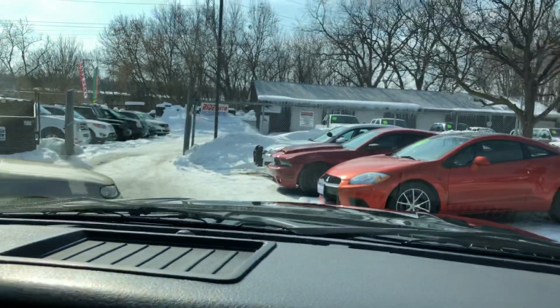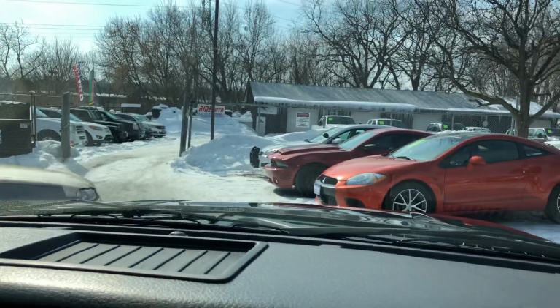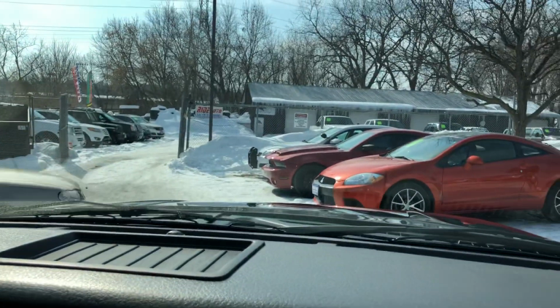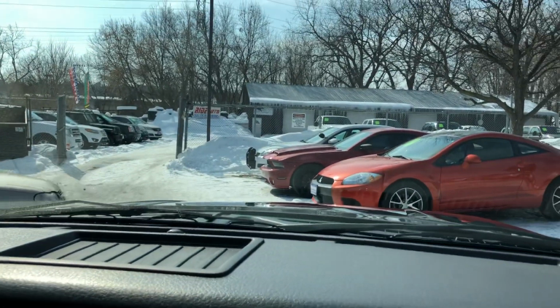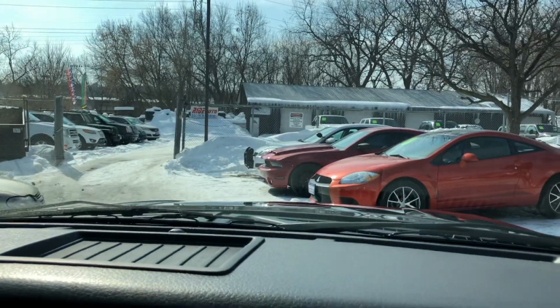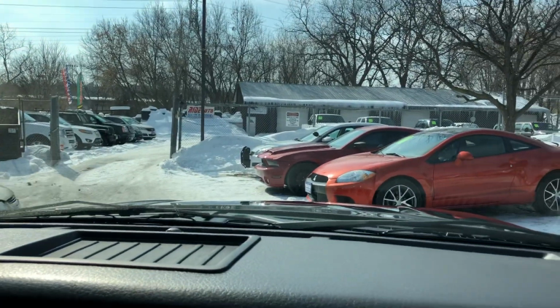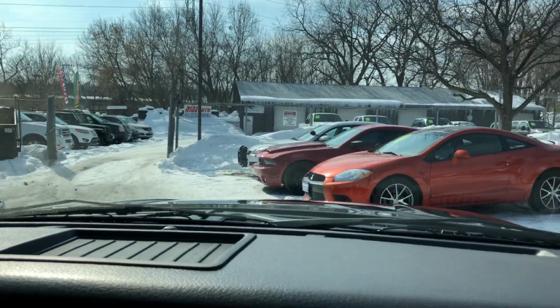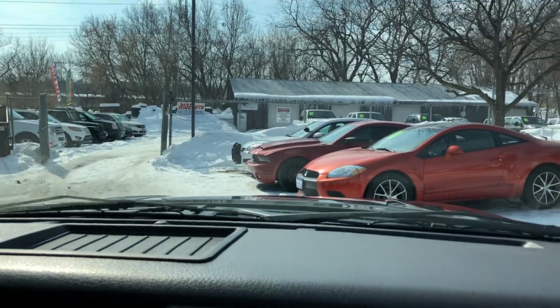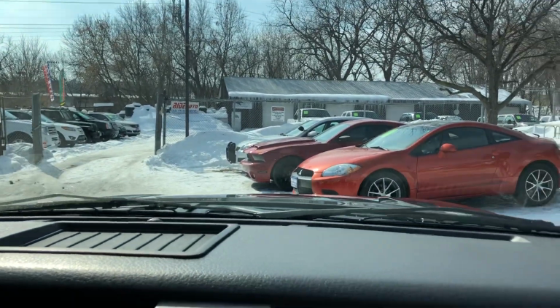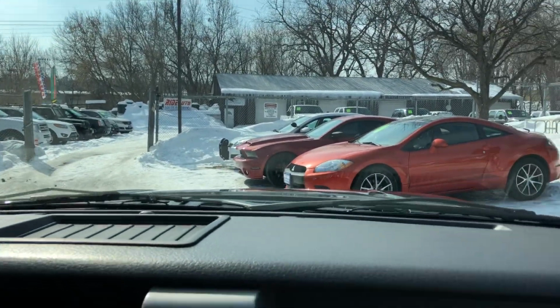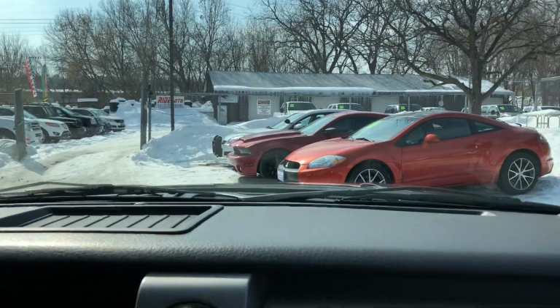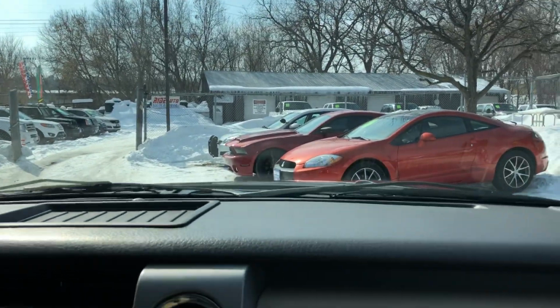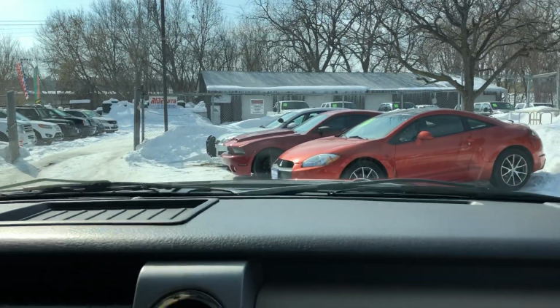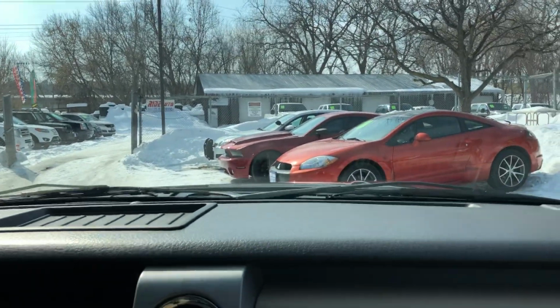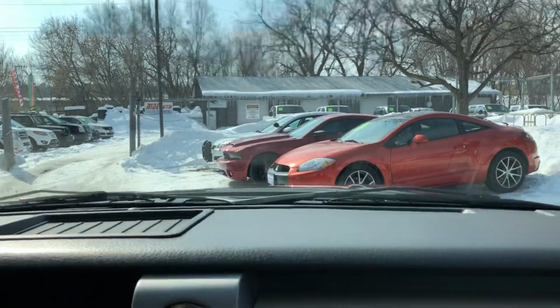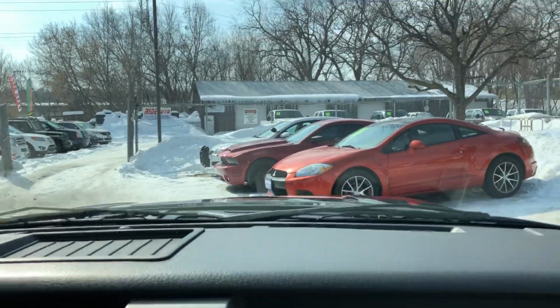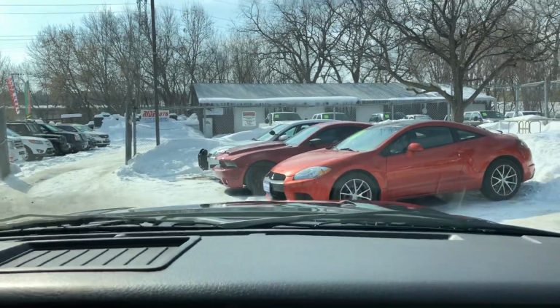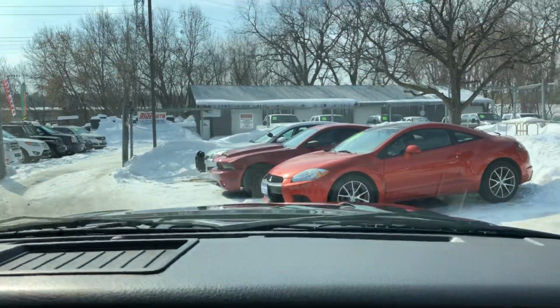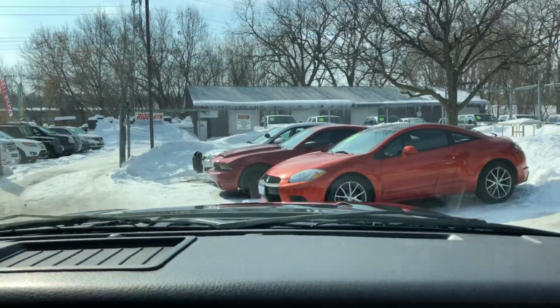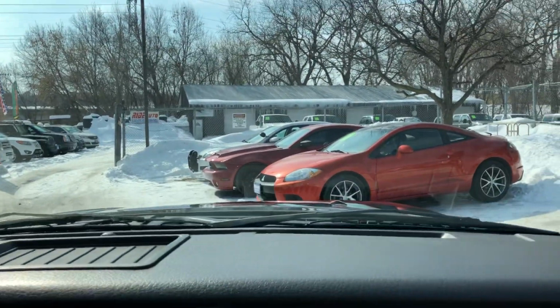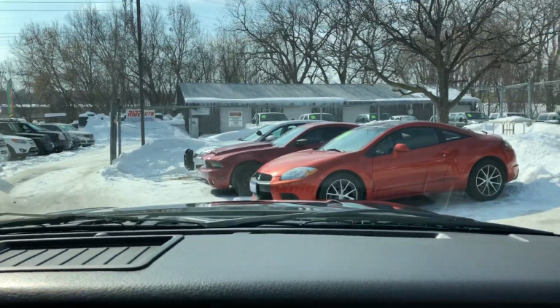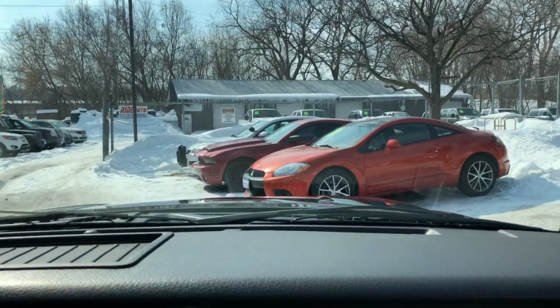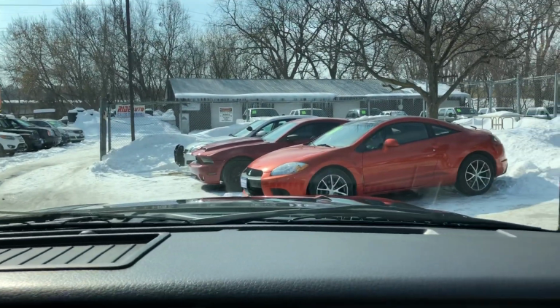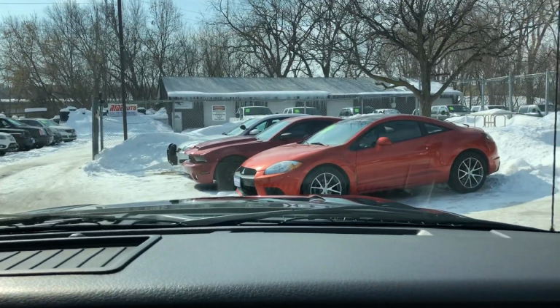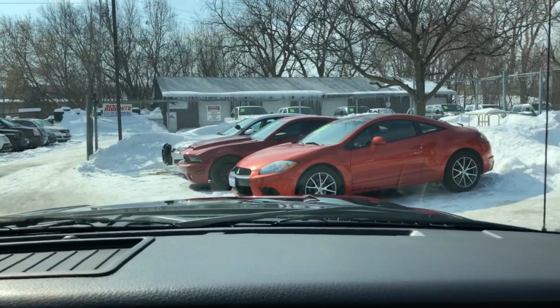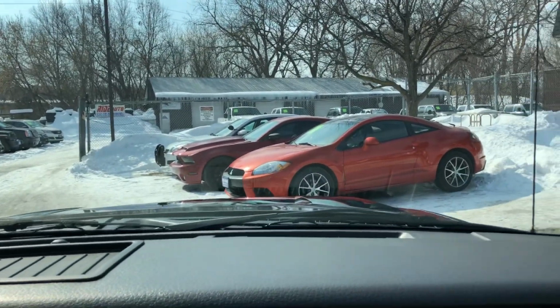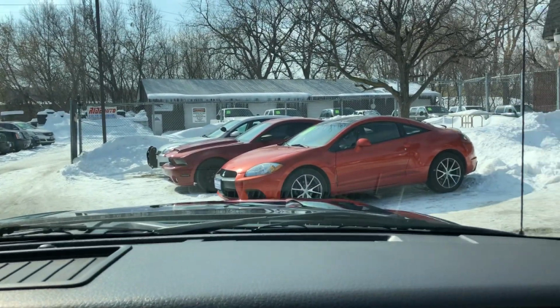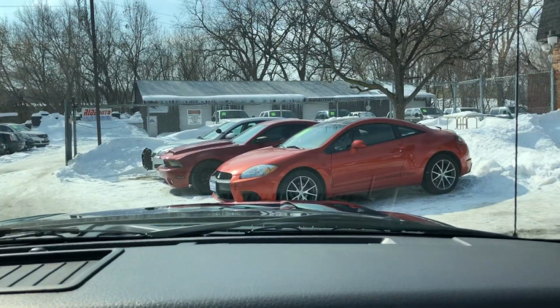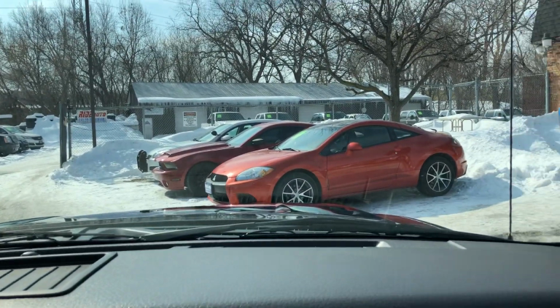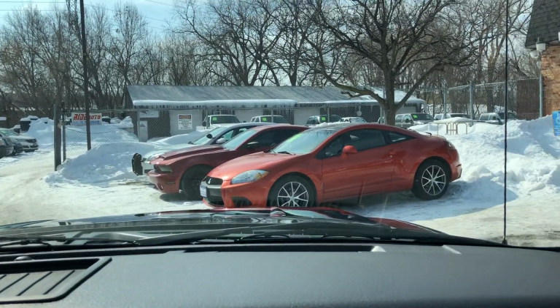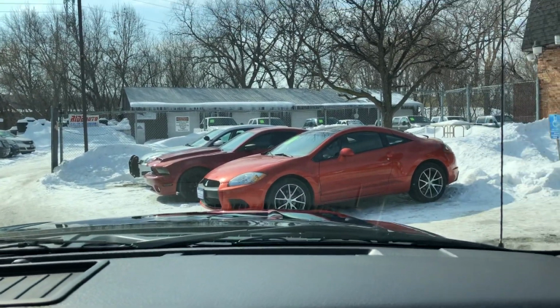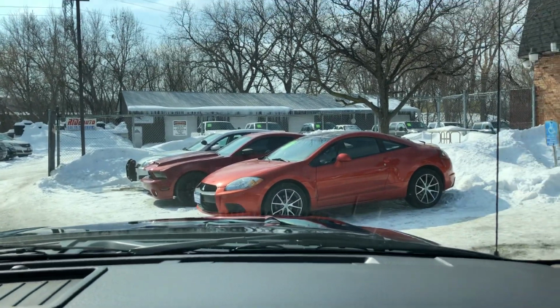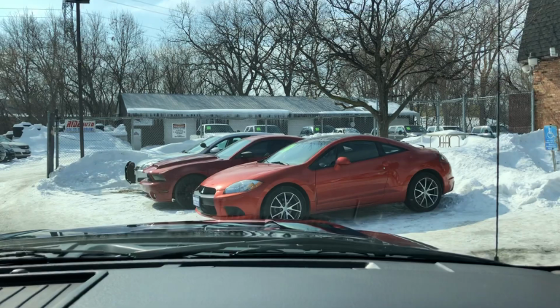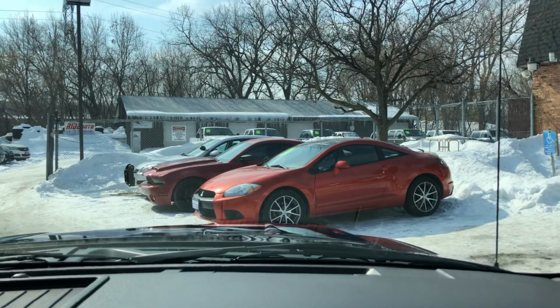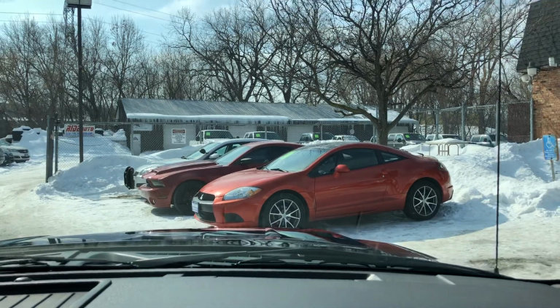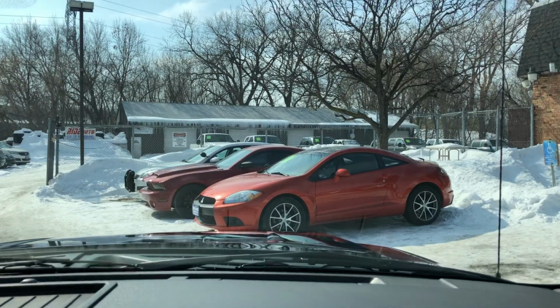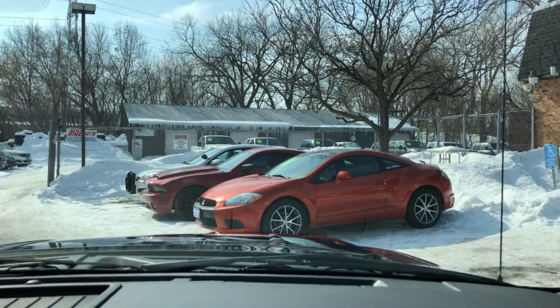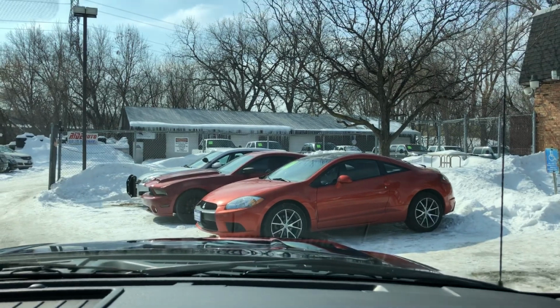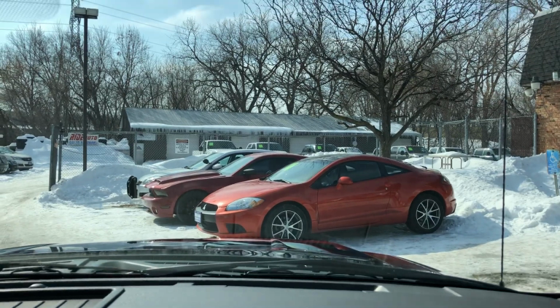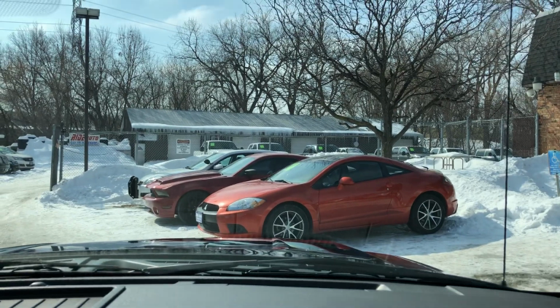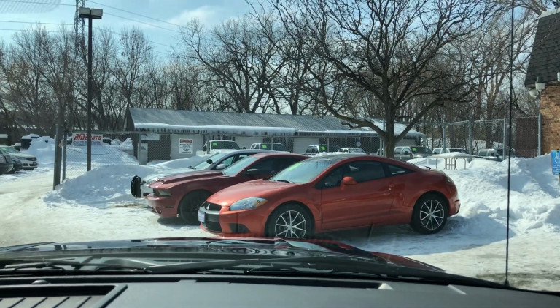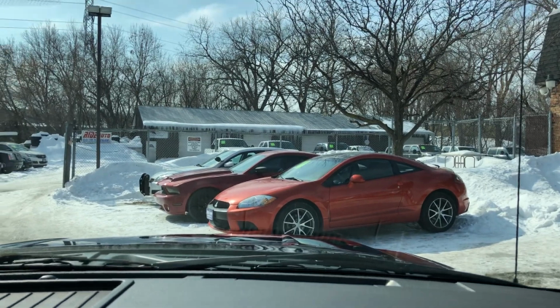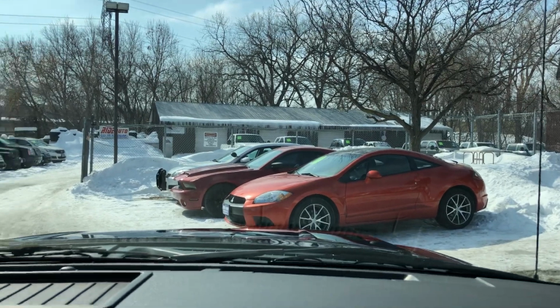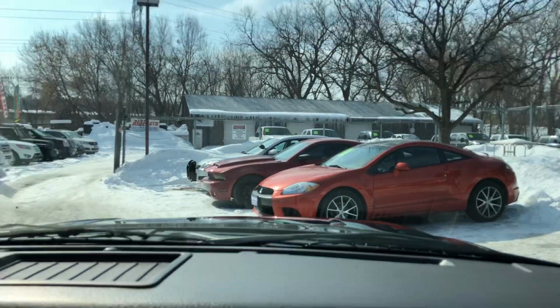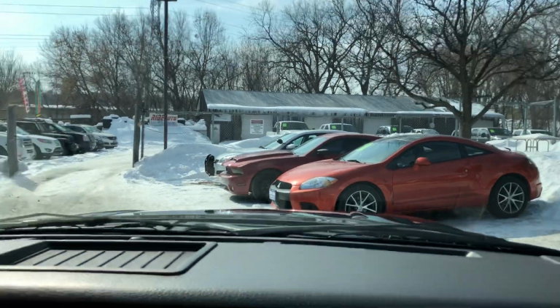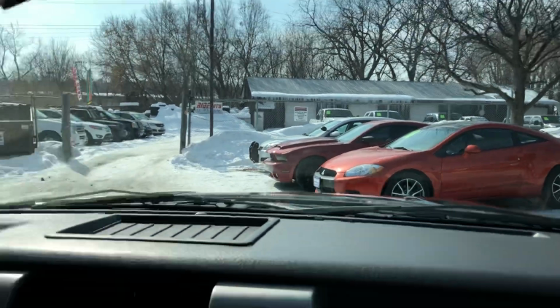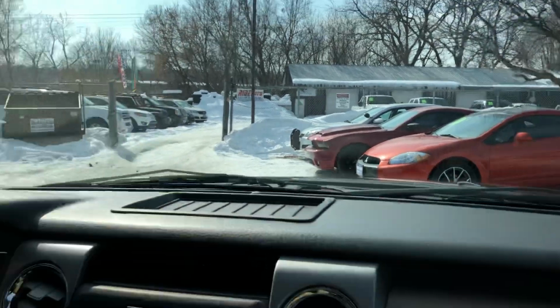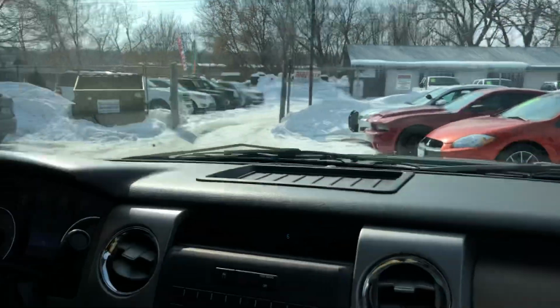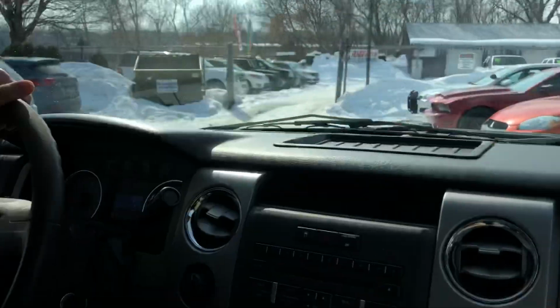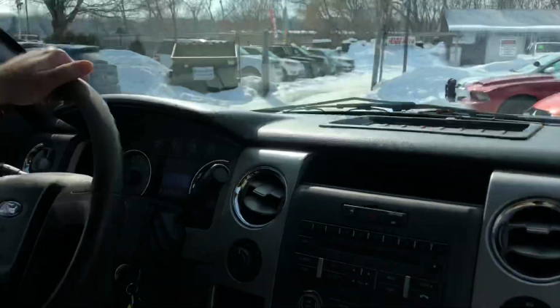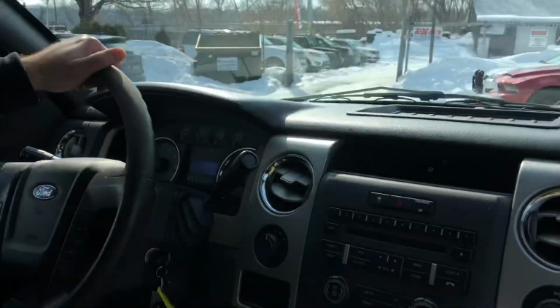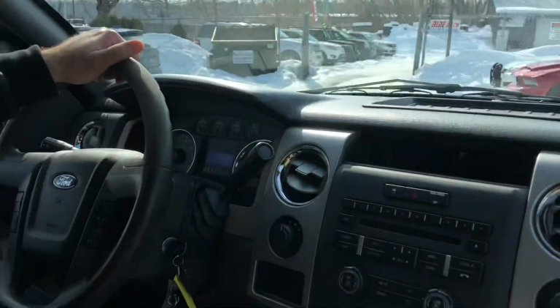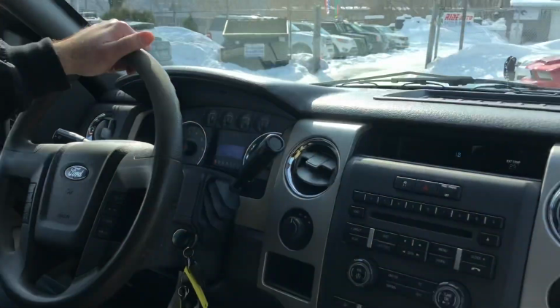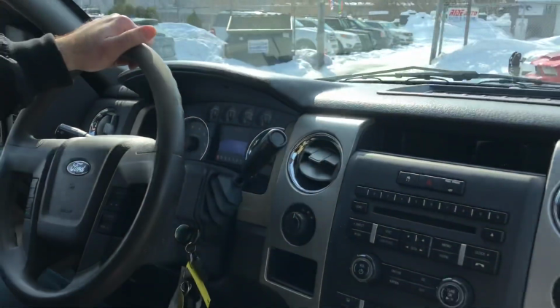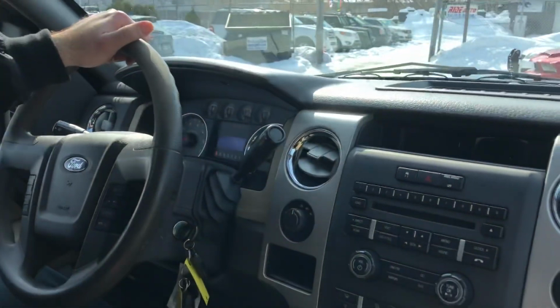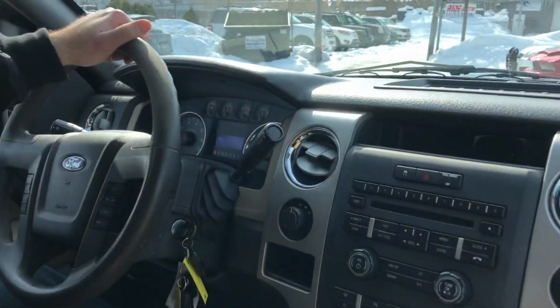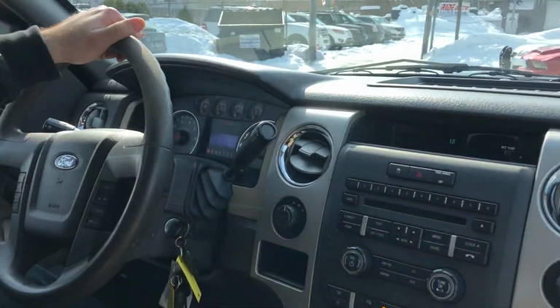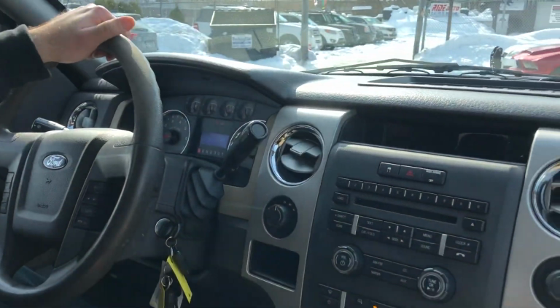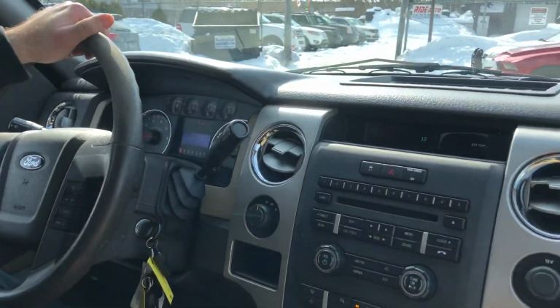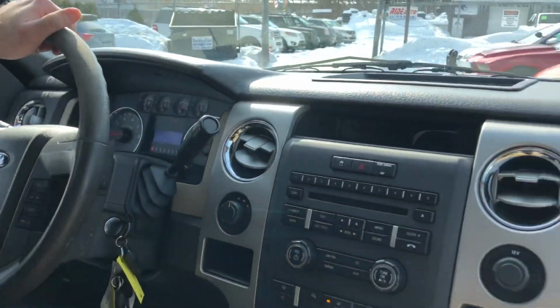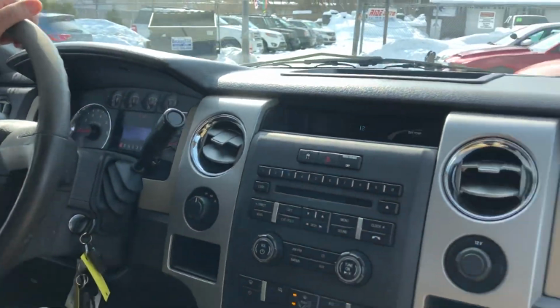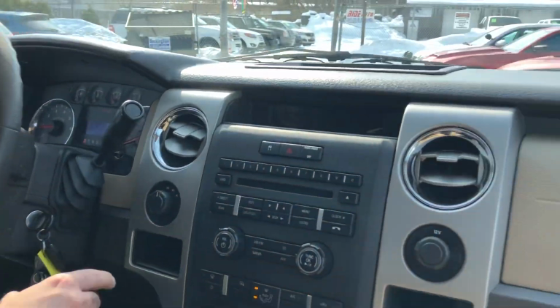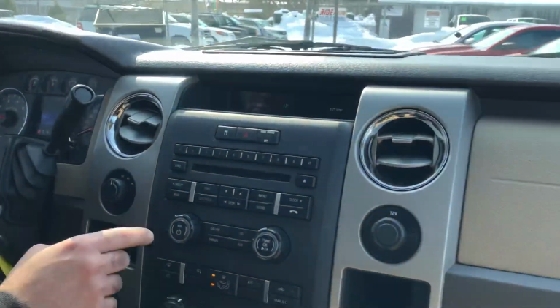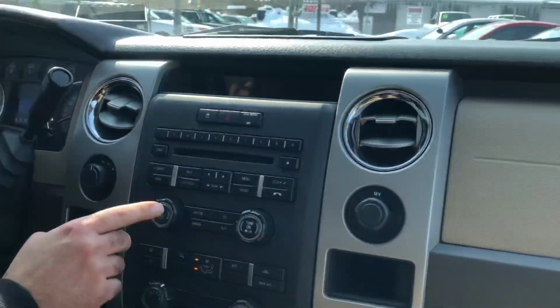Here we are inside the F-150. The running boards make it very easy to get into the vehicle. The exact miles on the vehicle are 112,672.